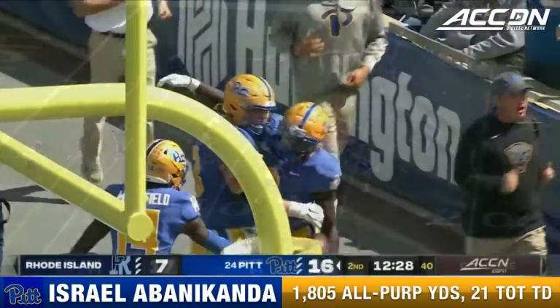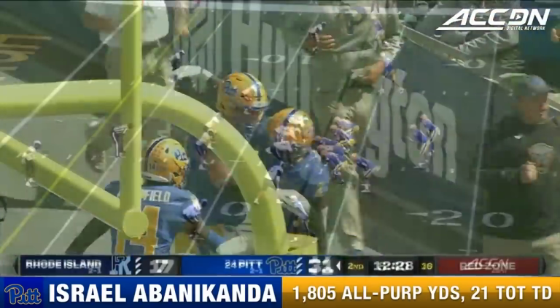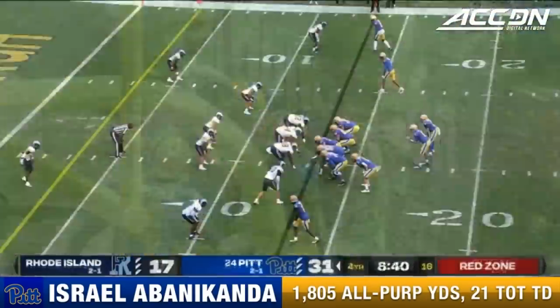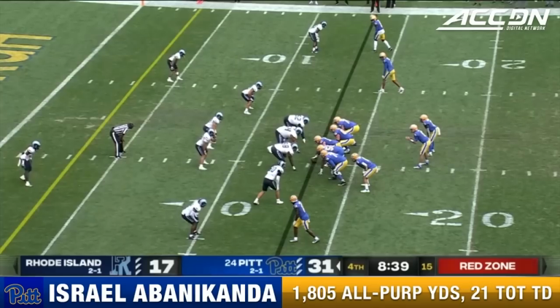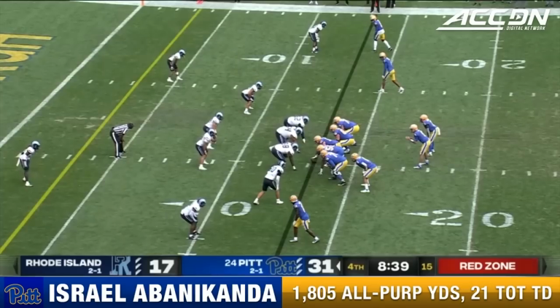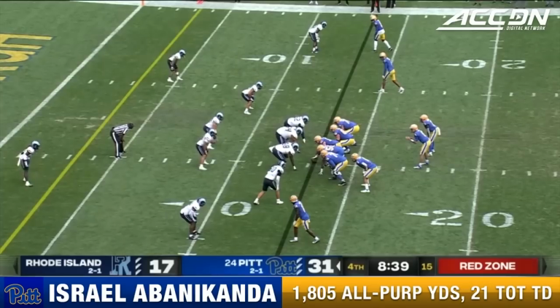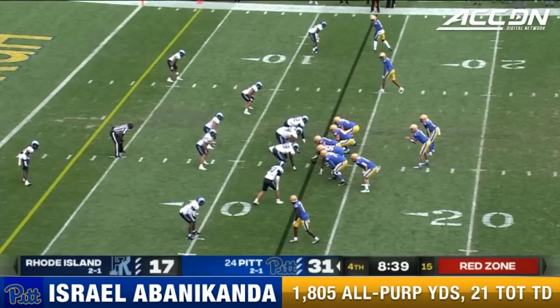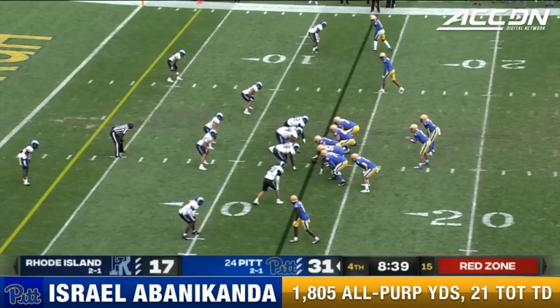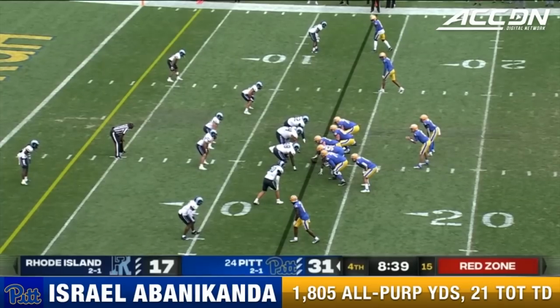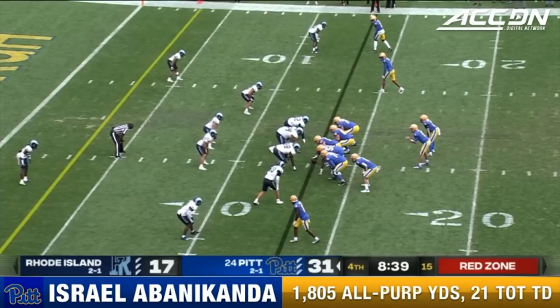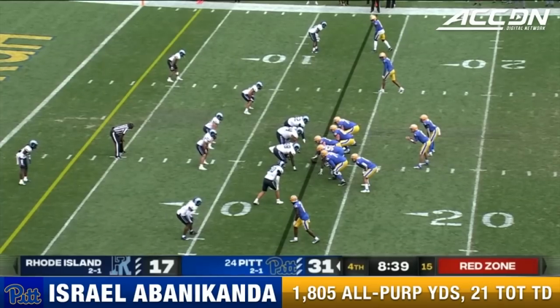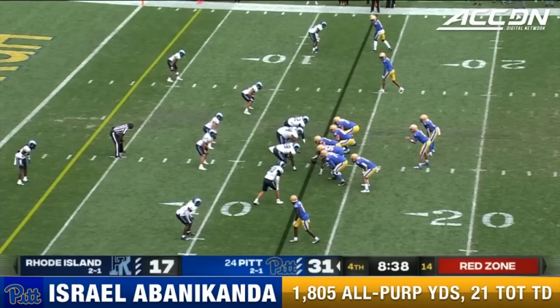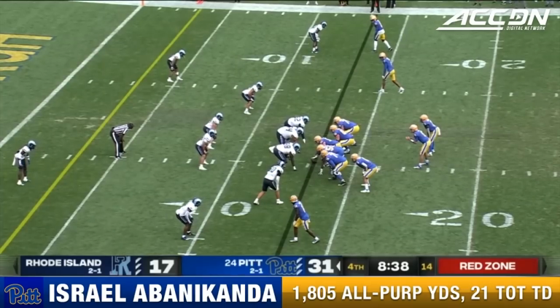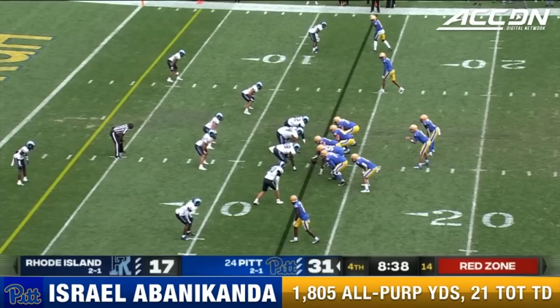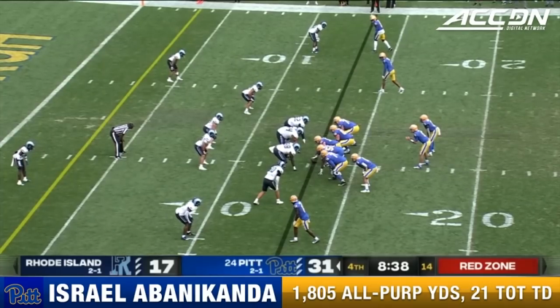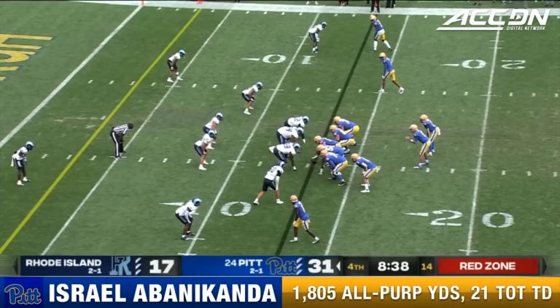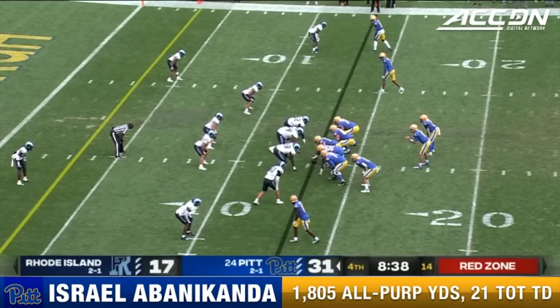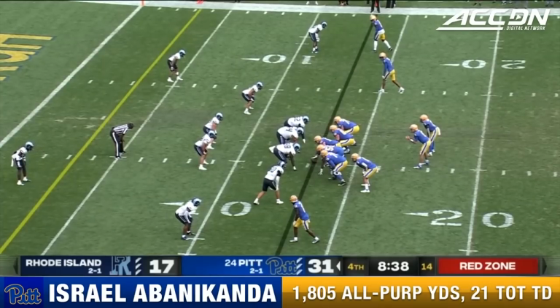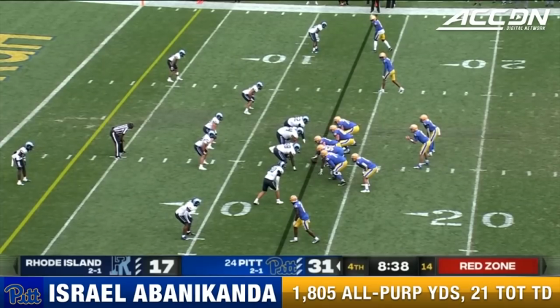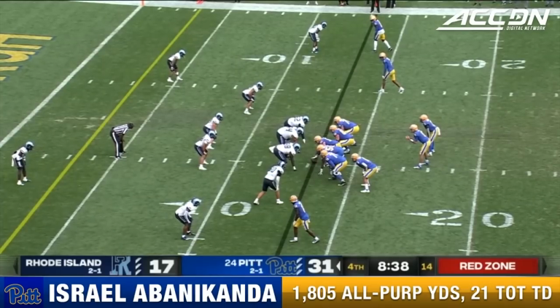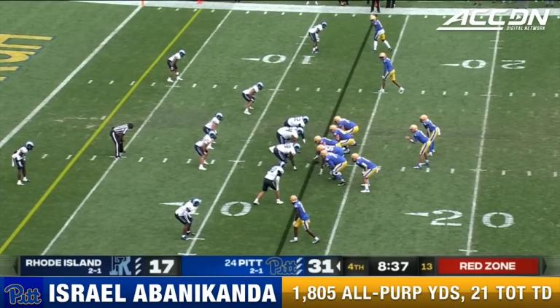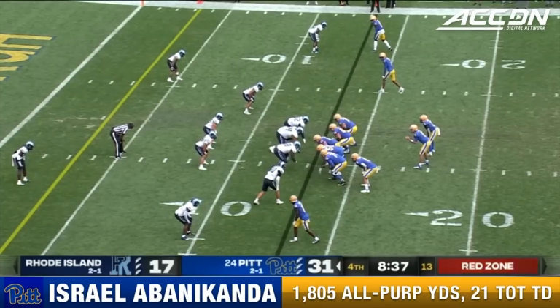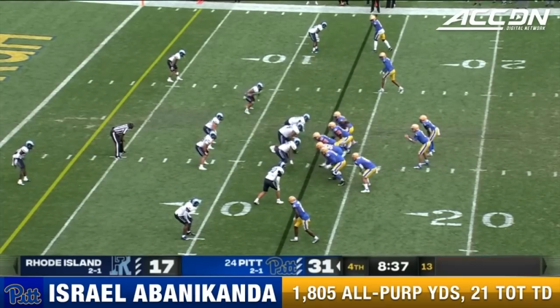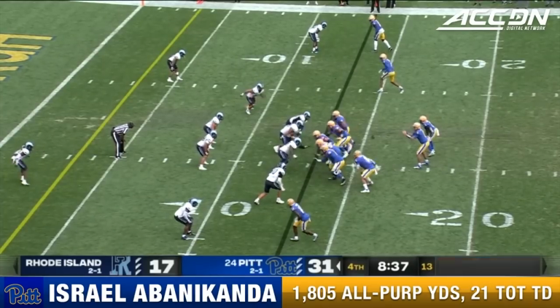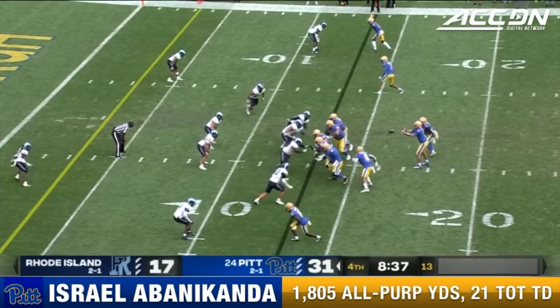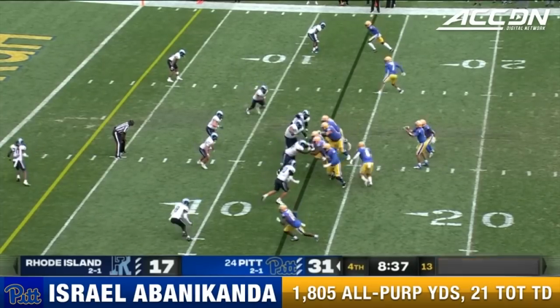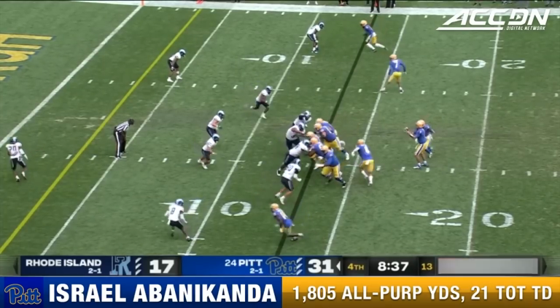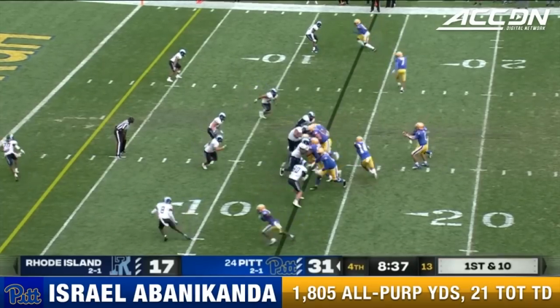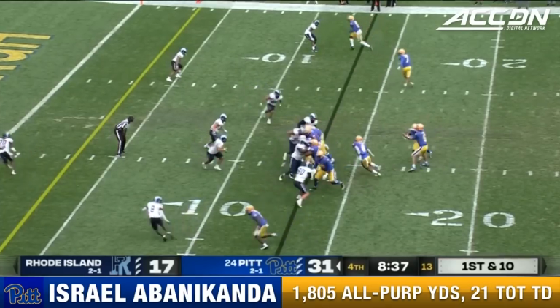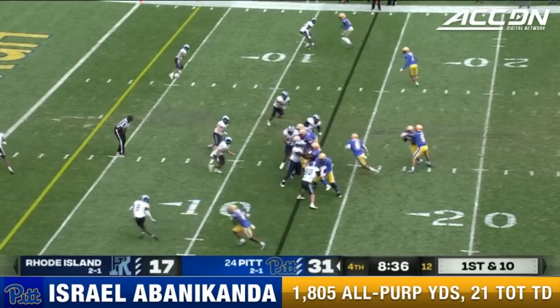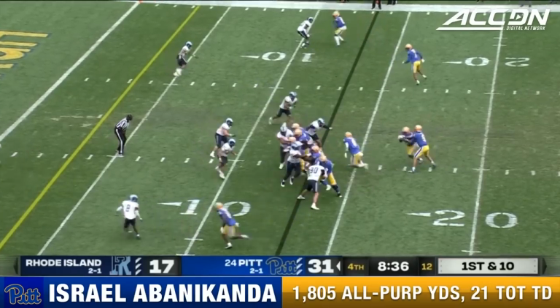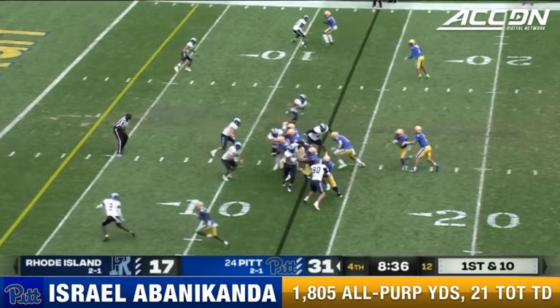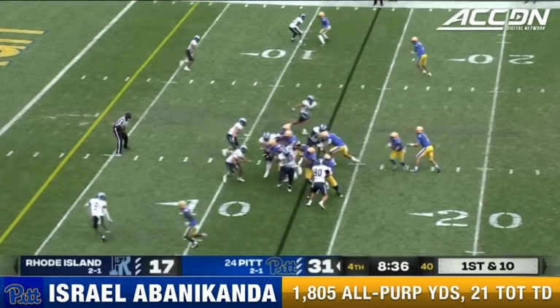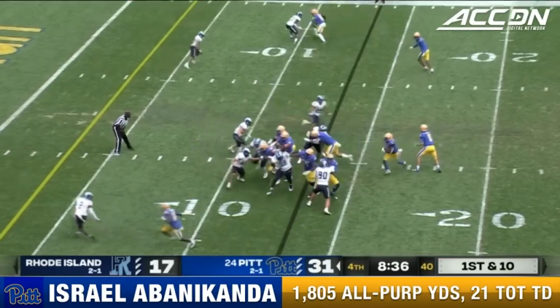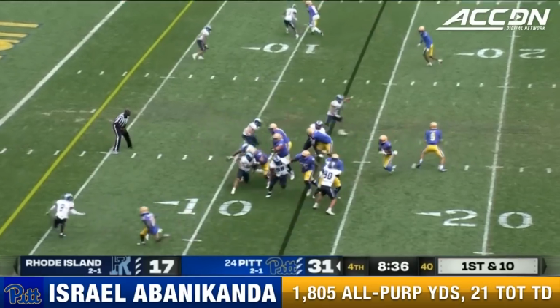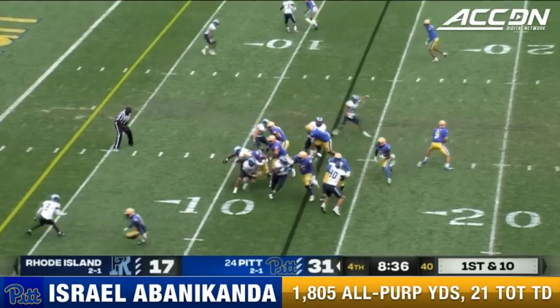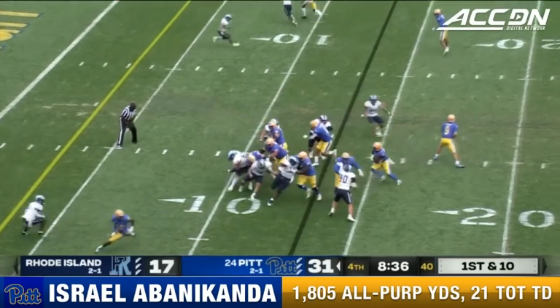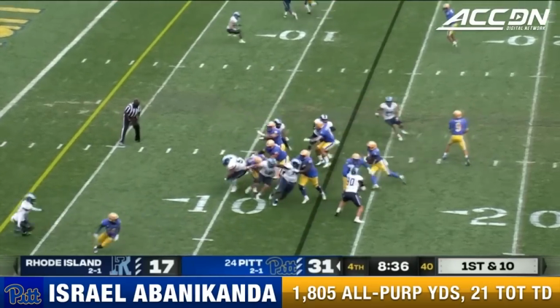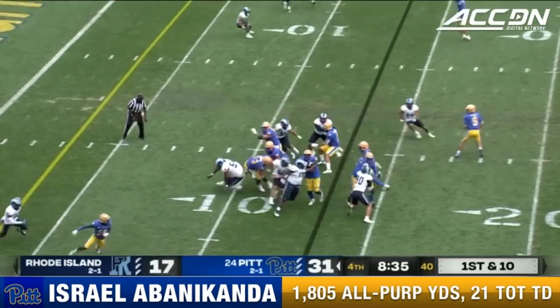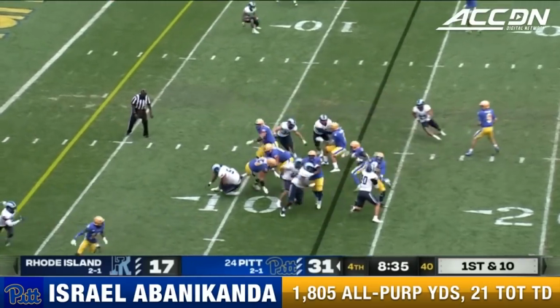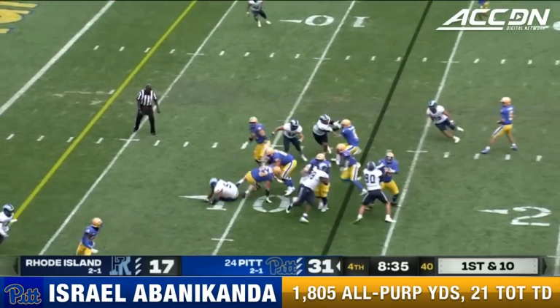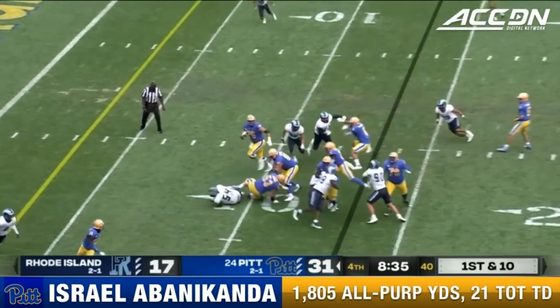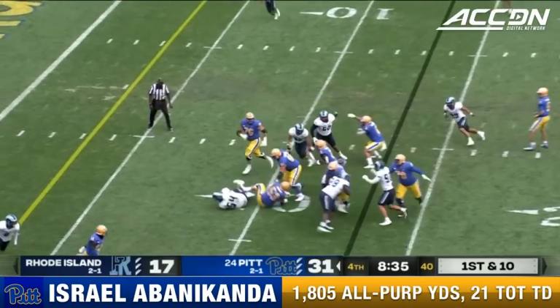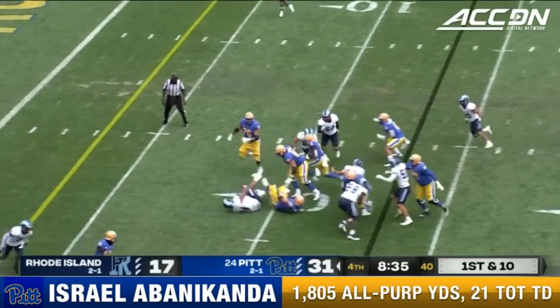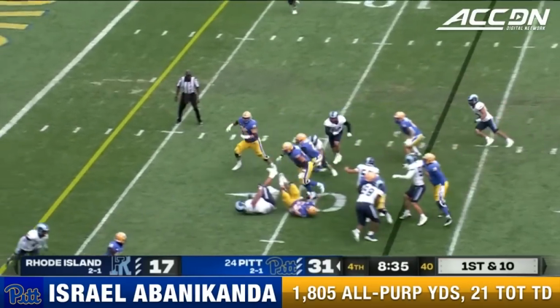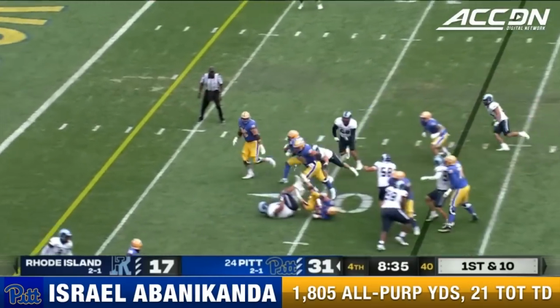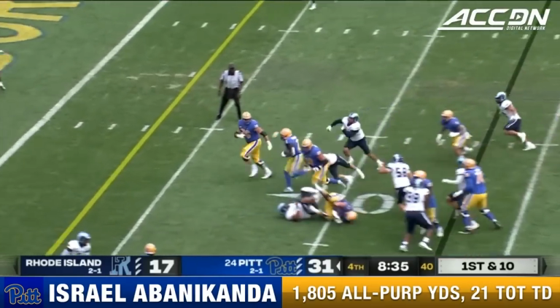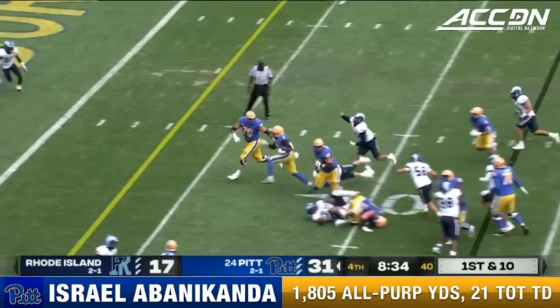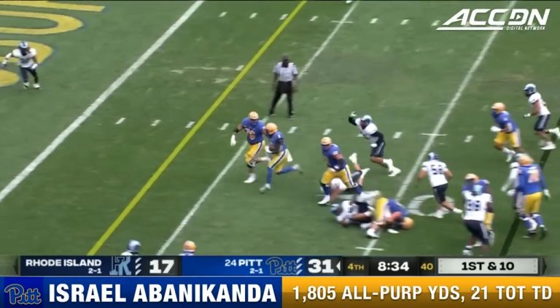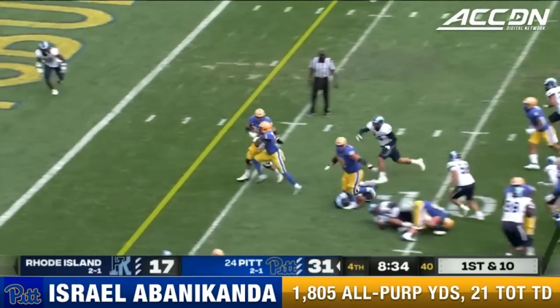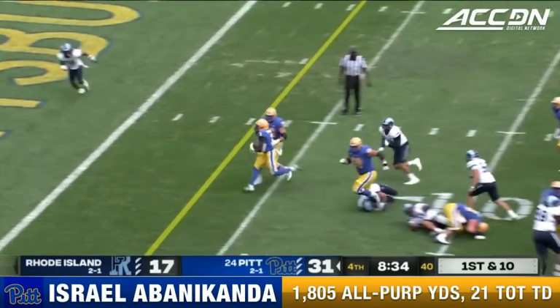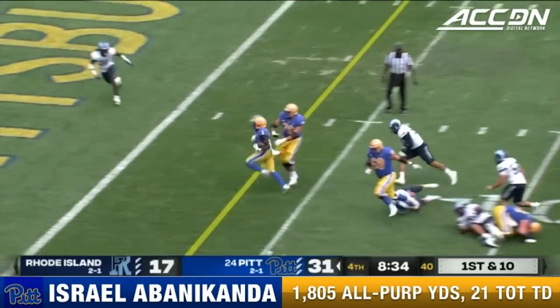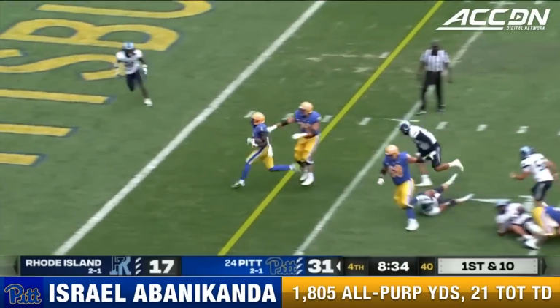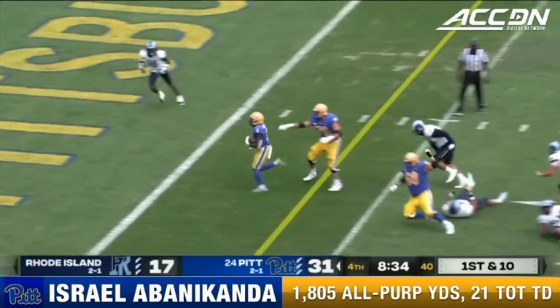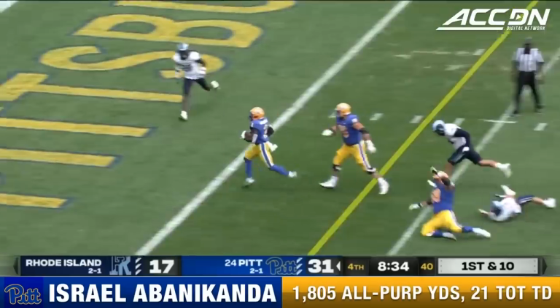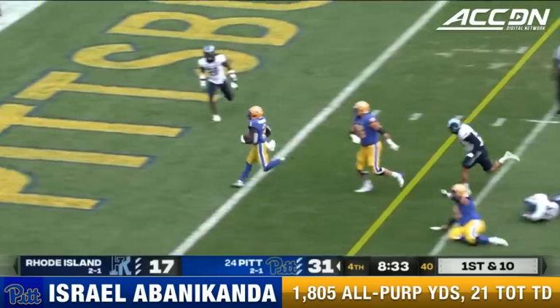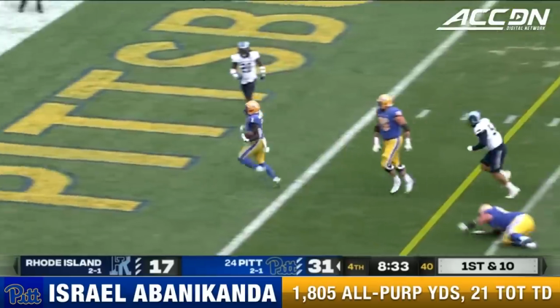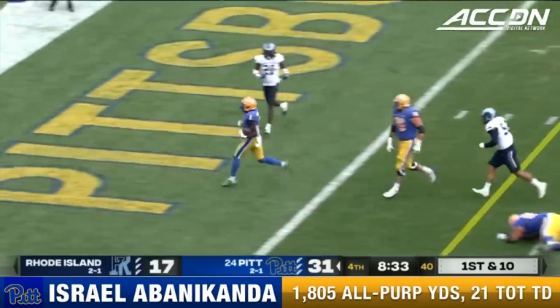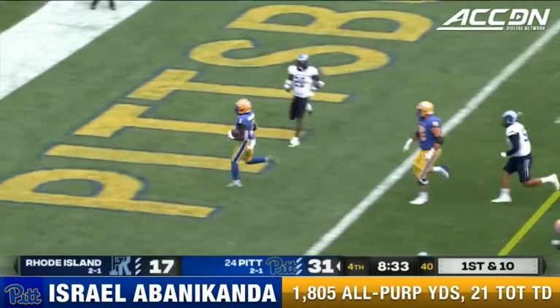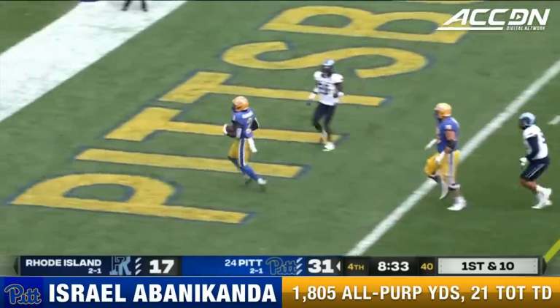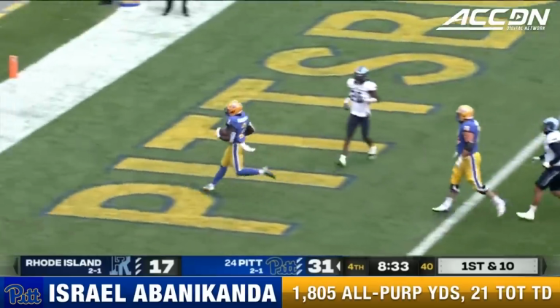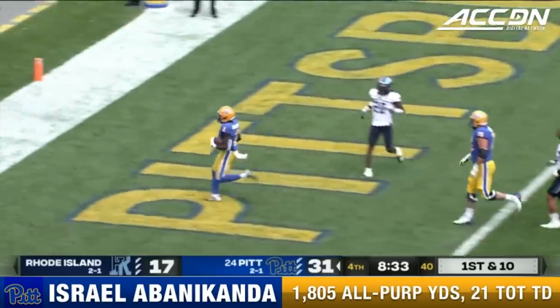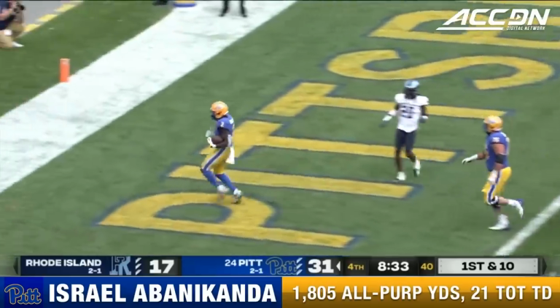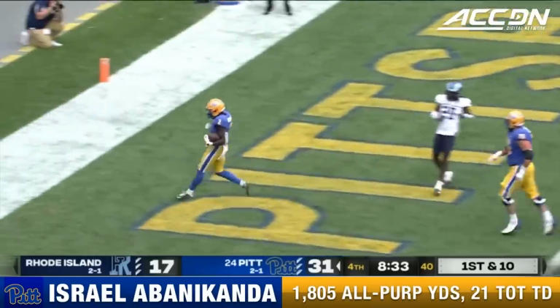In ACC play I think you'll see more stuff out of shotgun and certainly more downfield passing. And here is Abanacanda — touchdown number four.